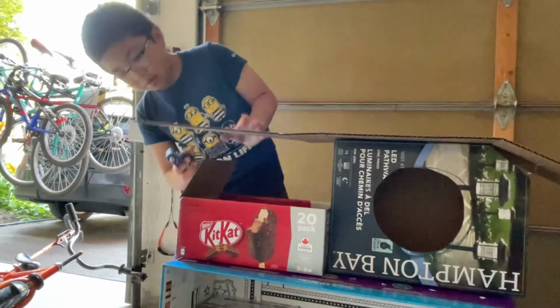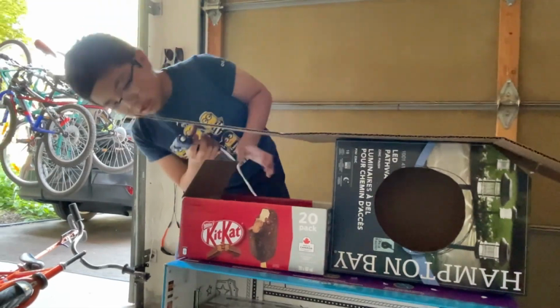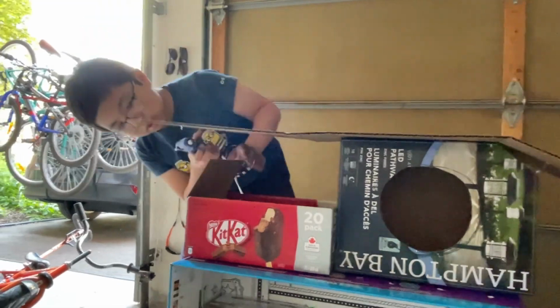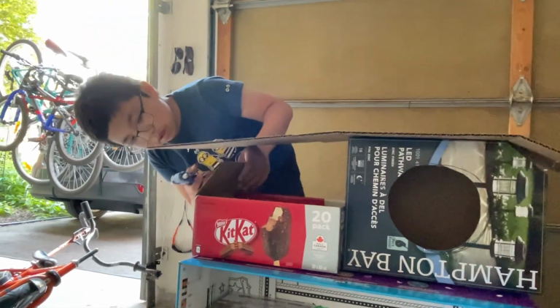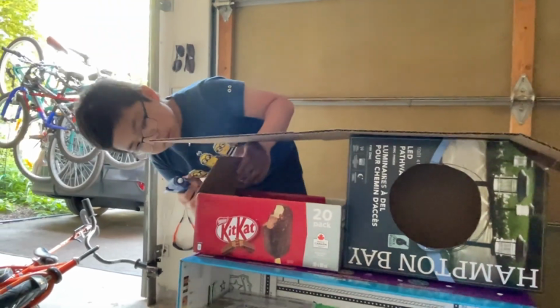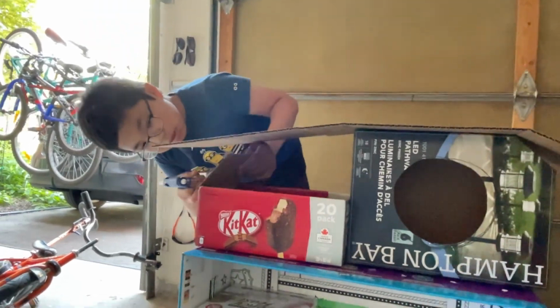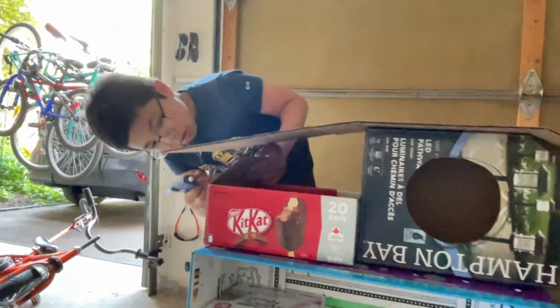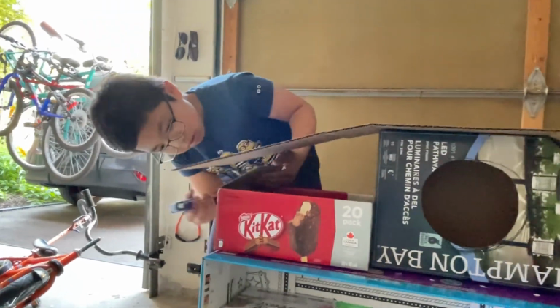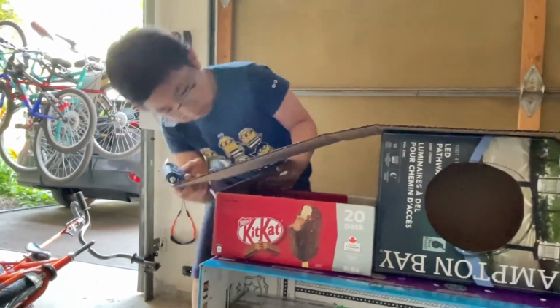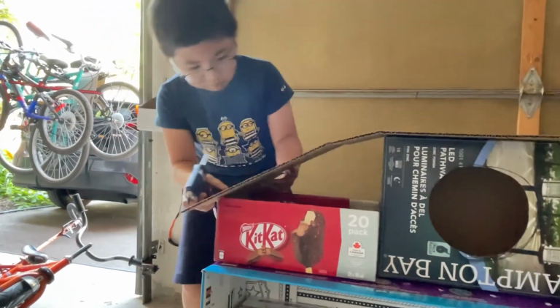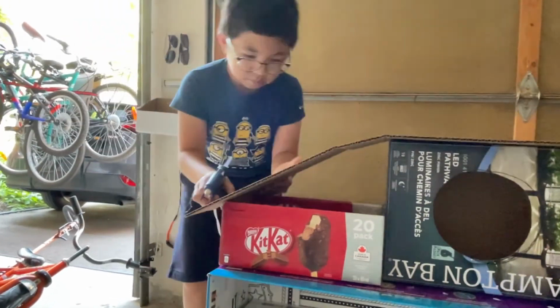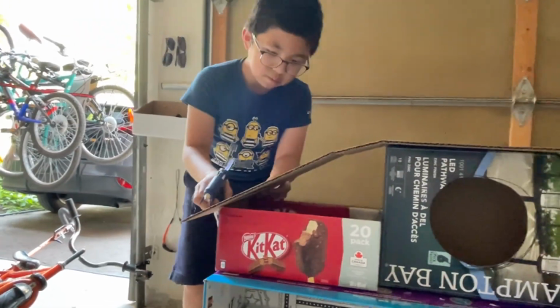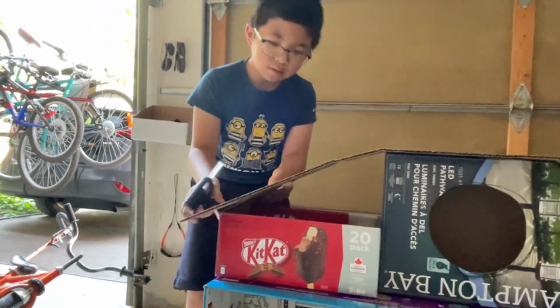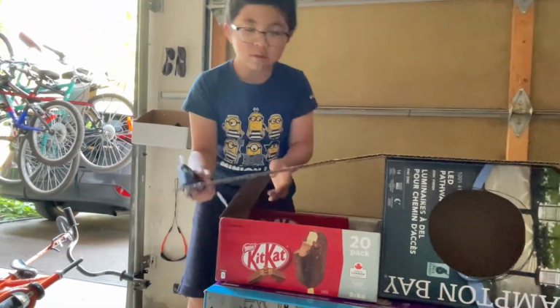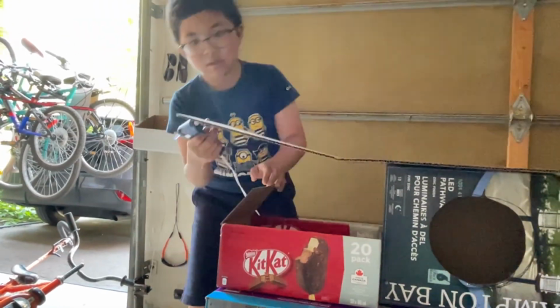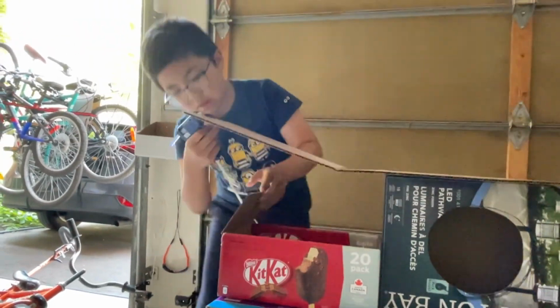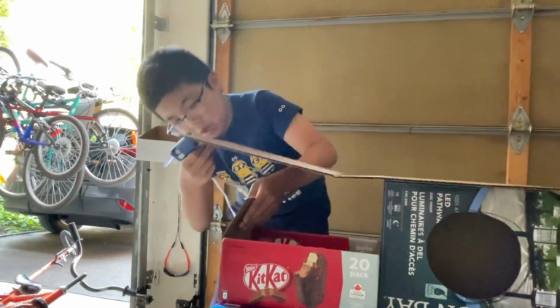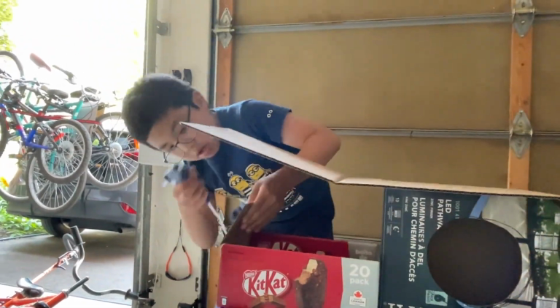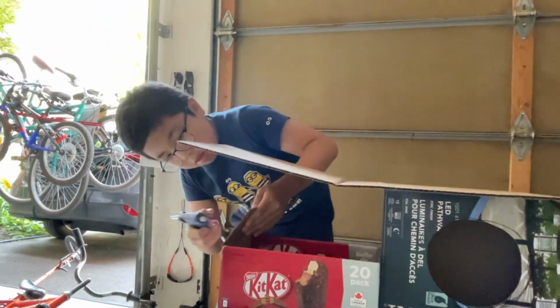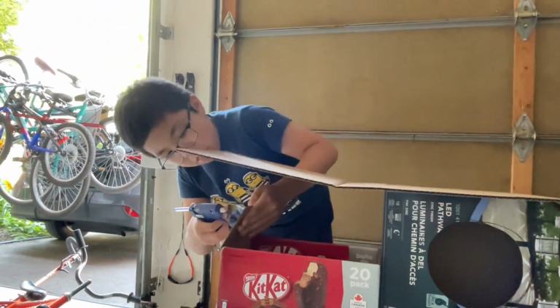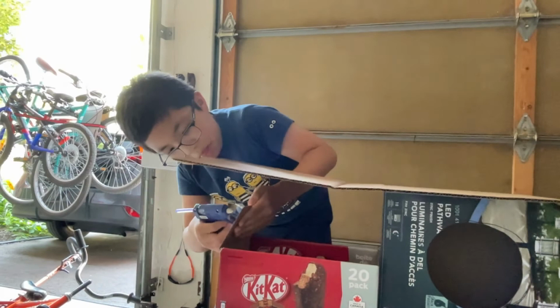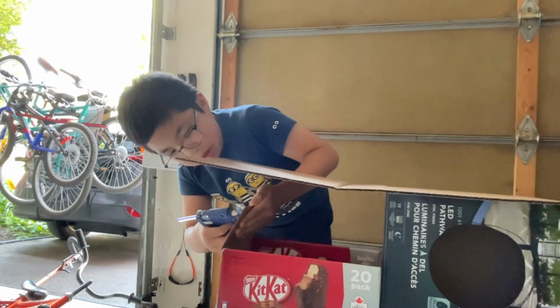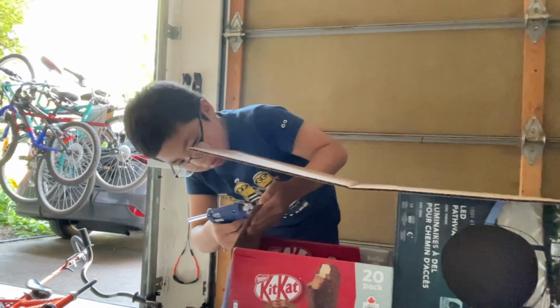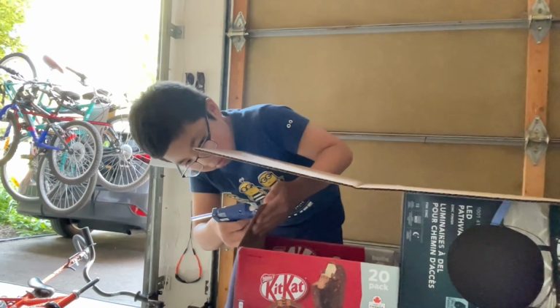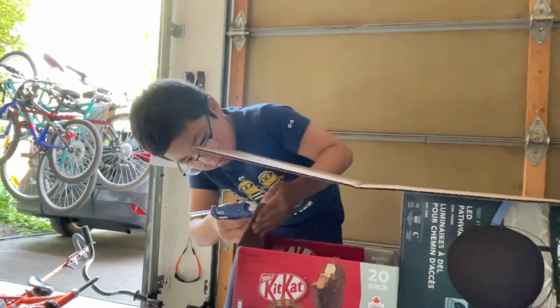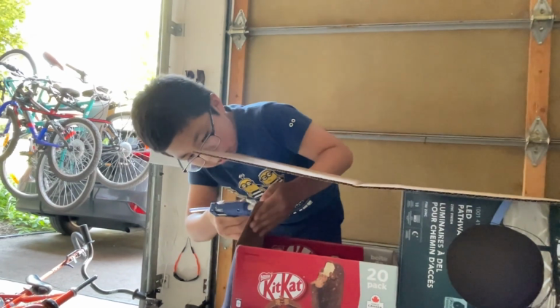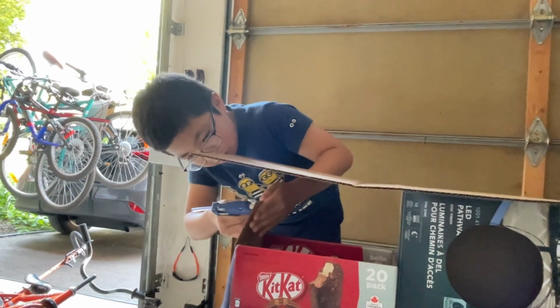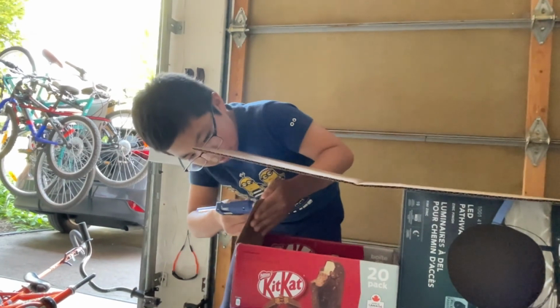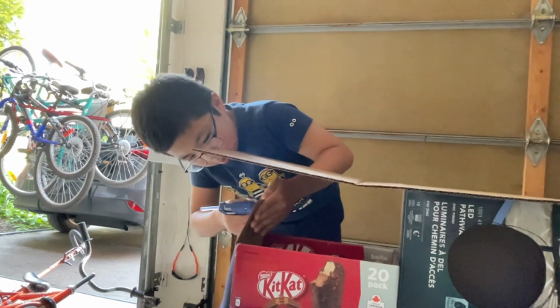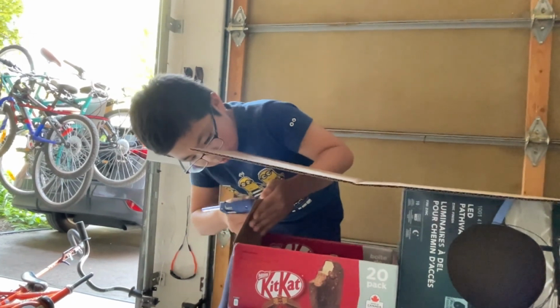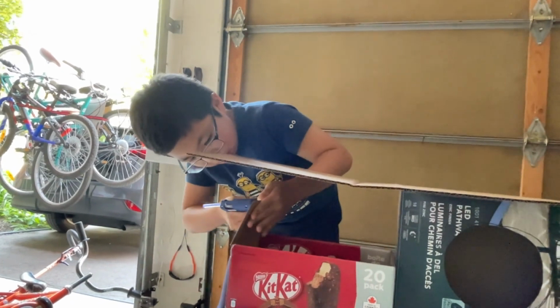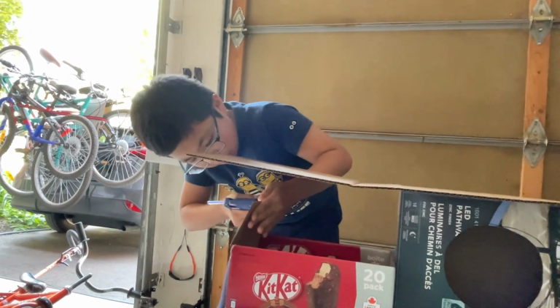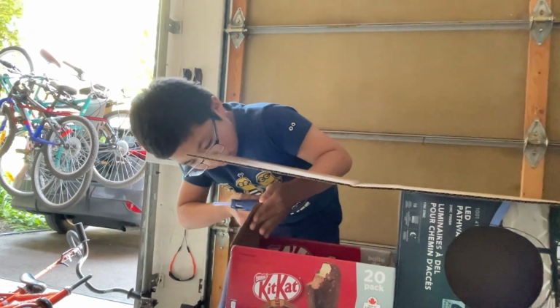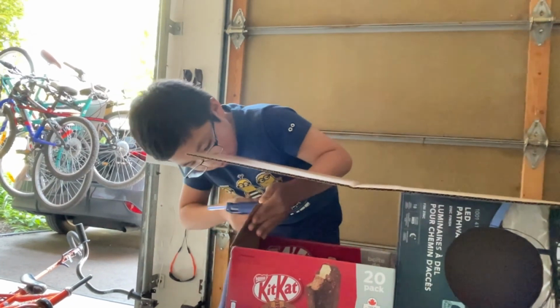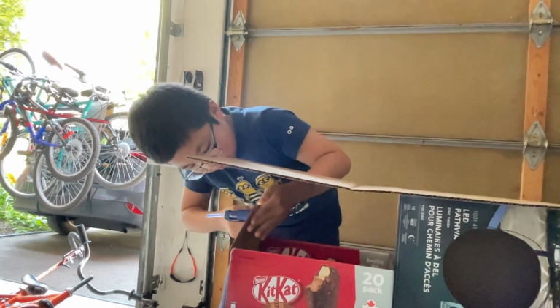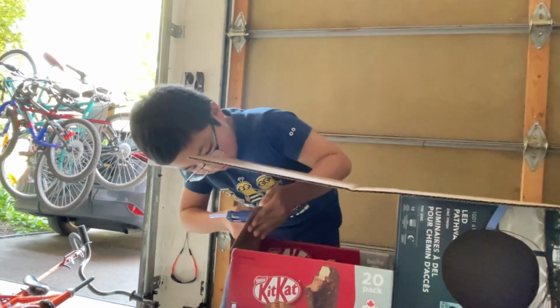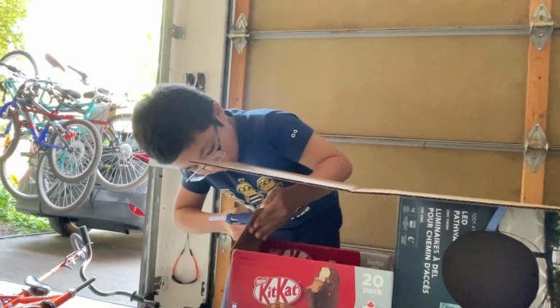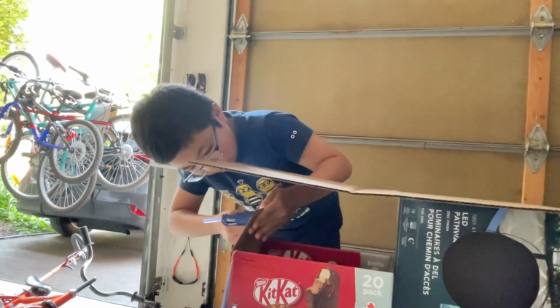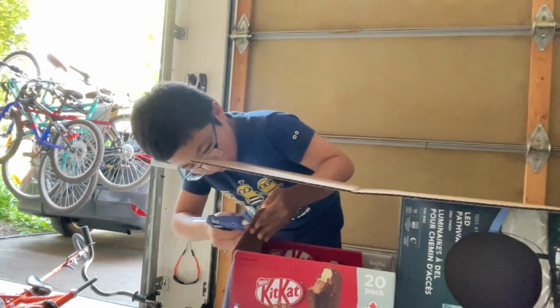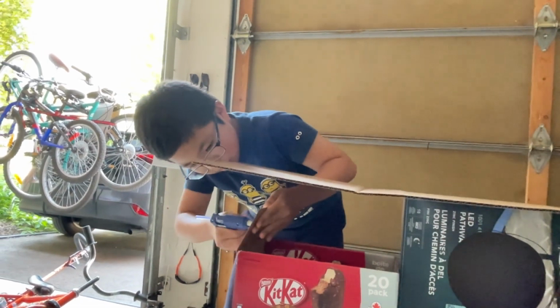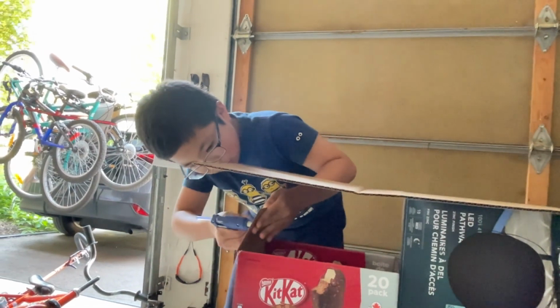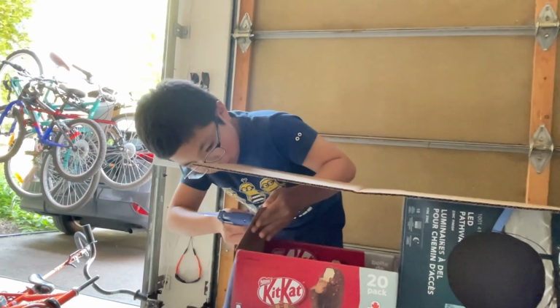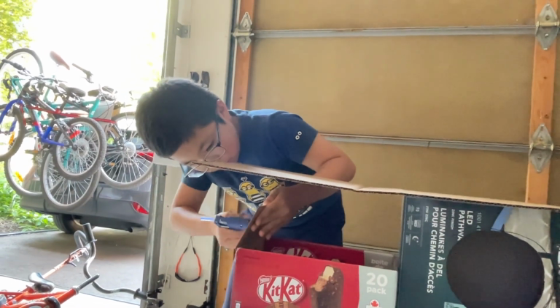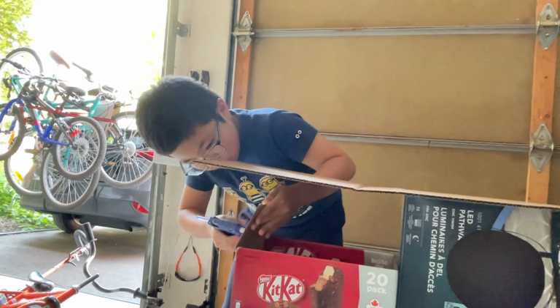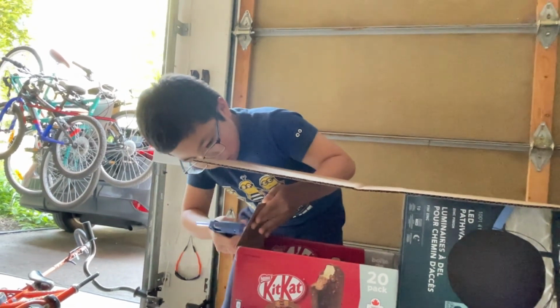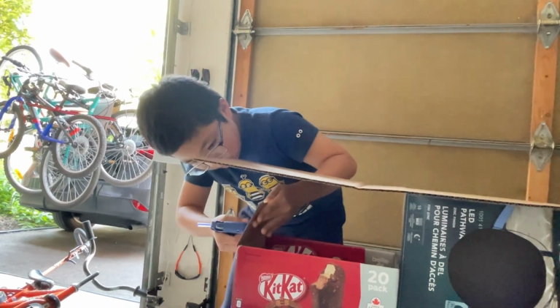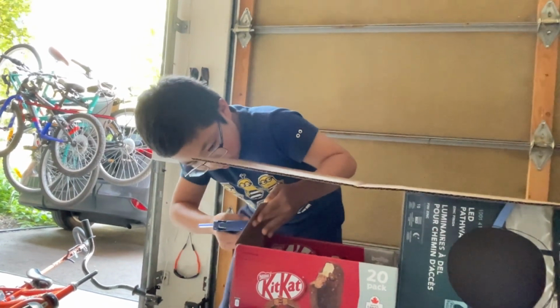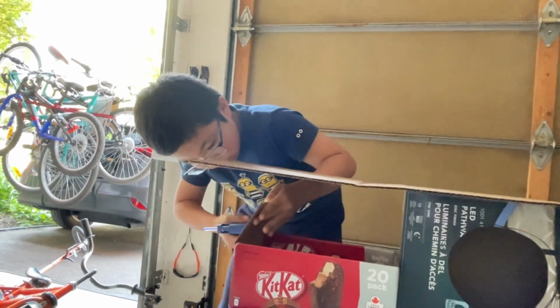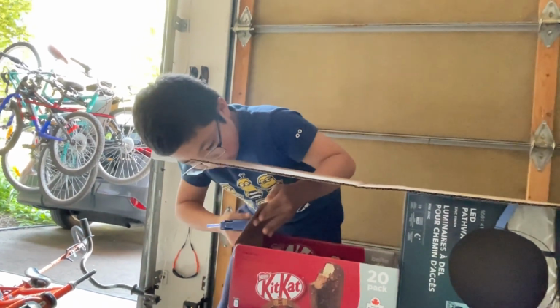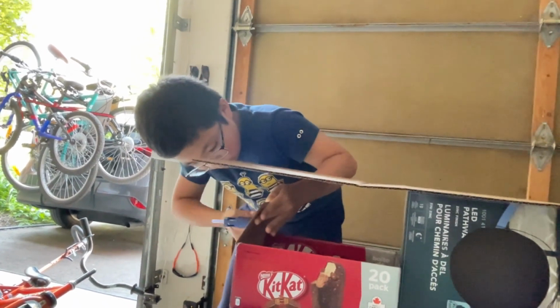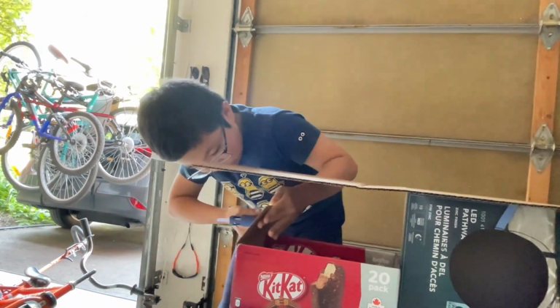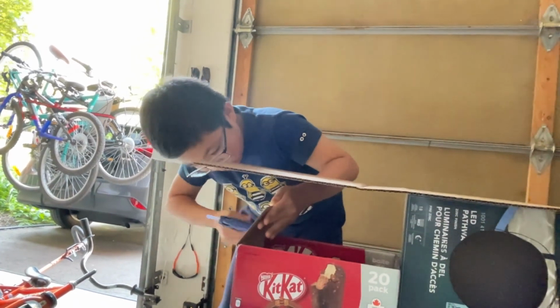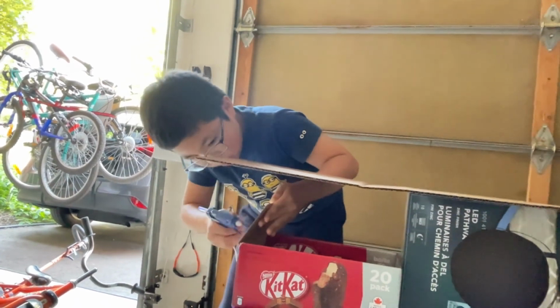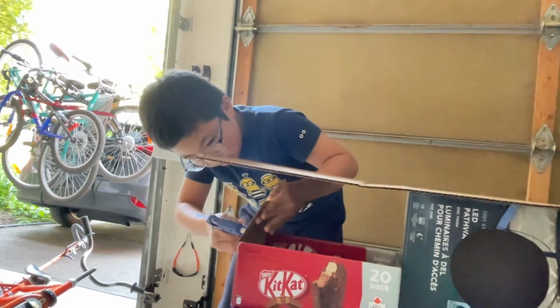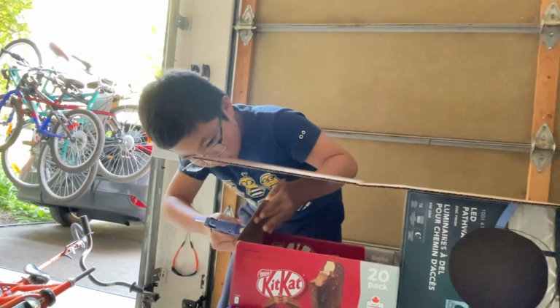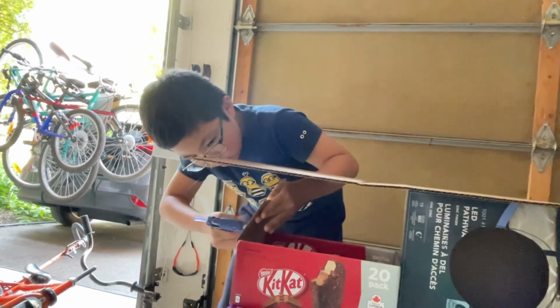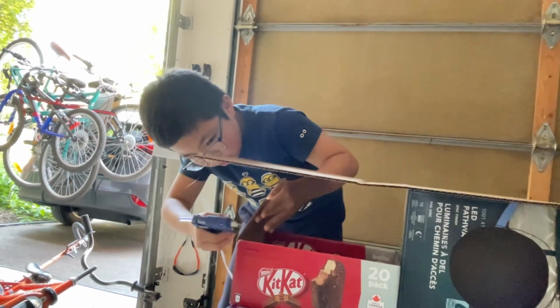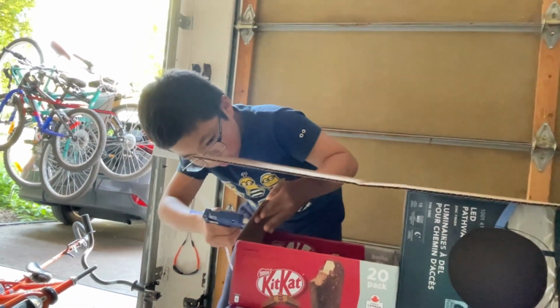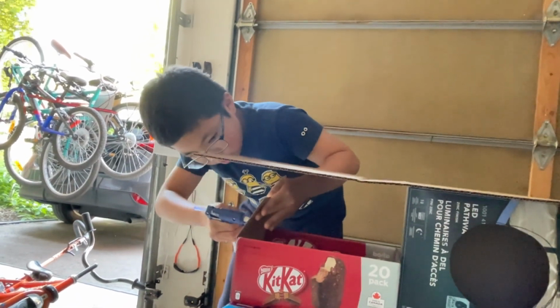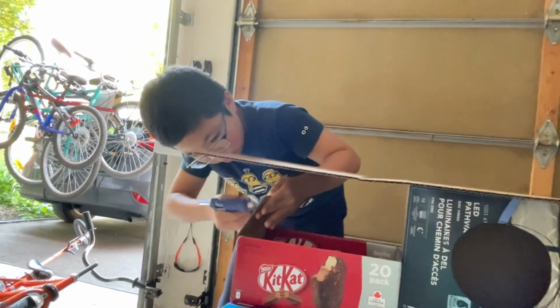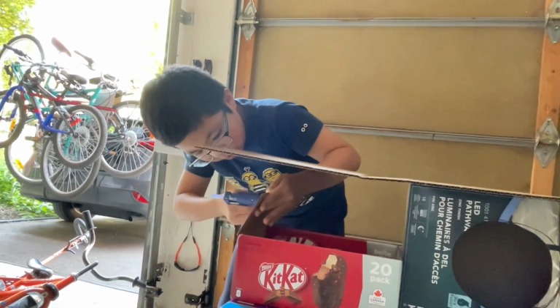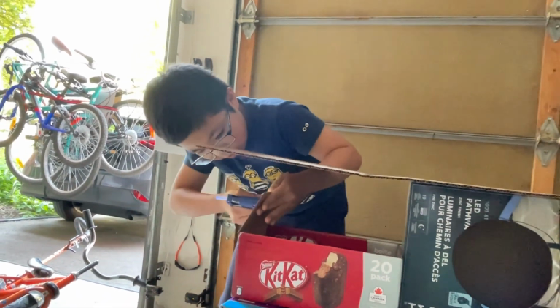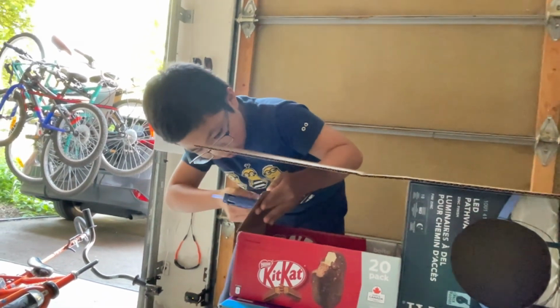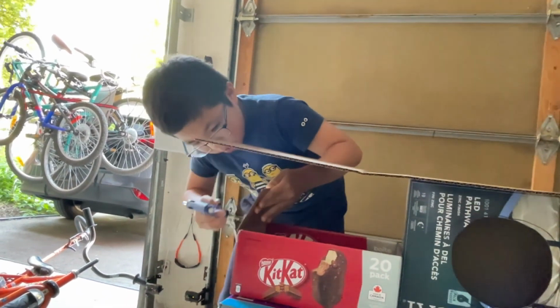I made a roof using one of the sides of a long cardboard box, and now we are going to glue them together to form a roof.